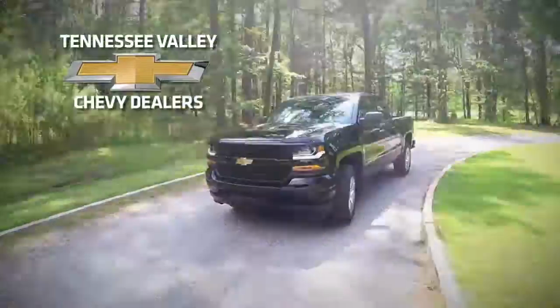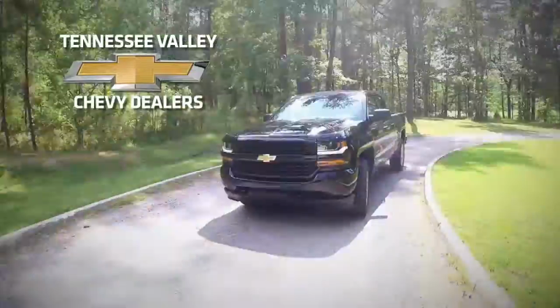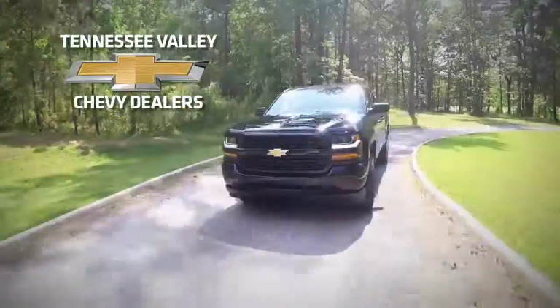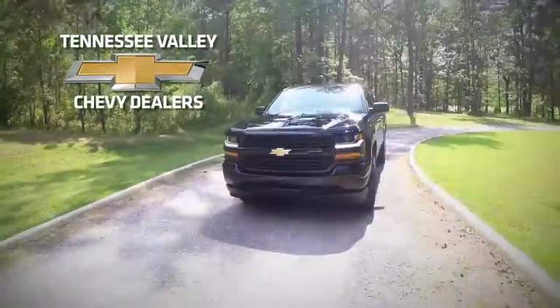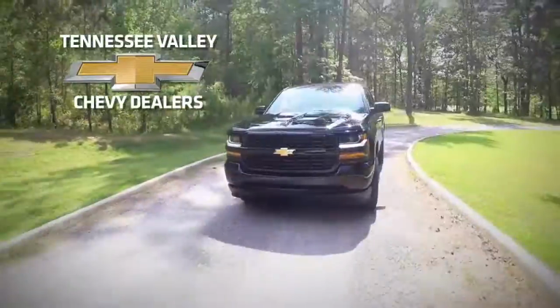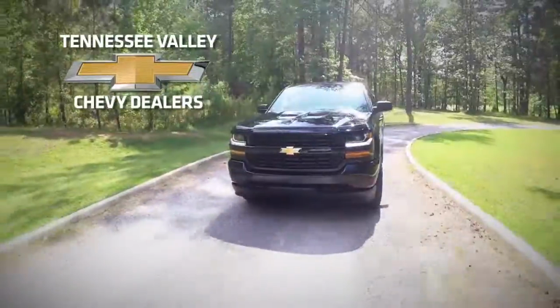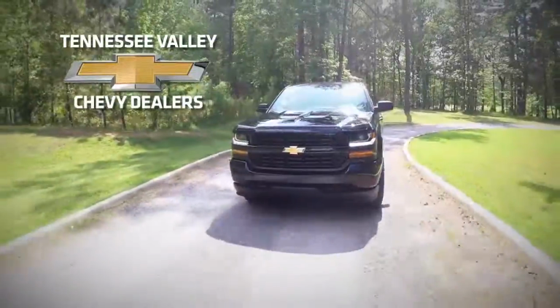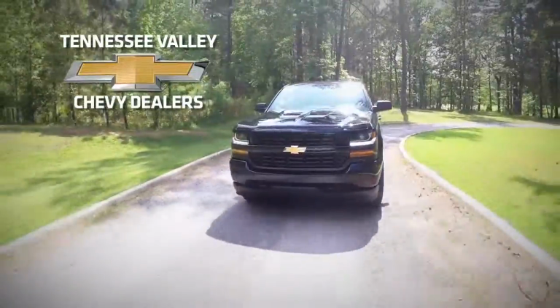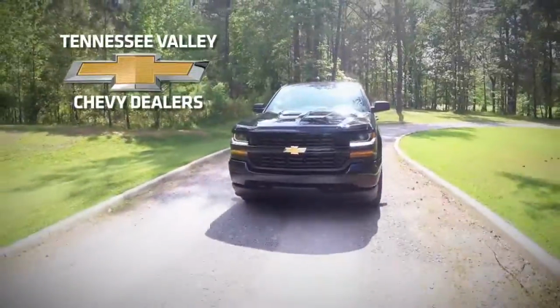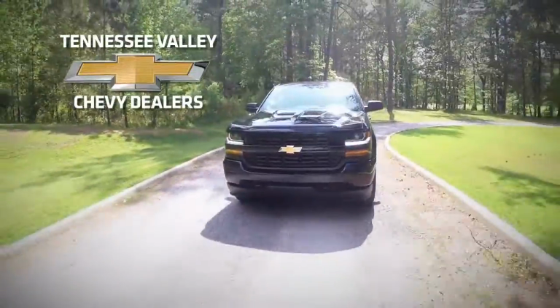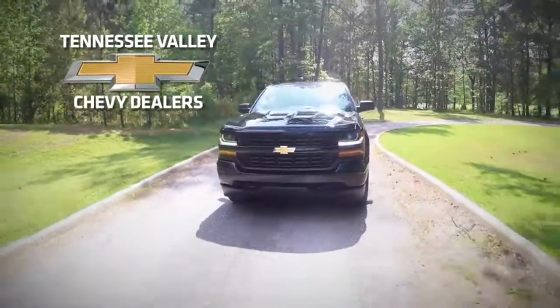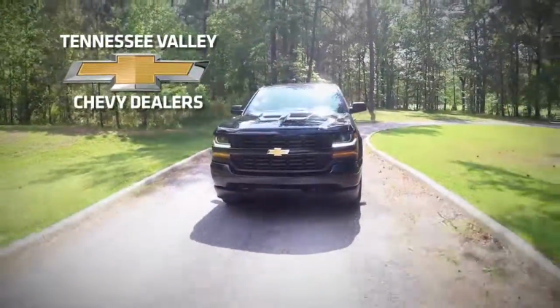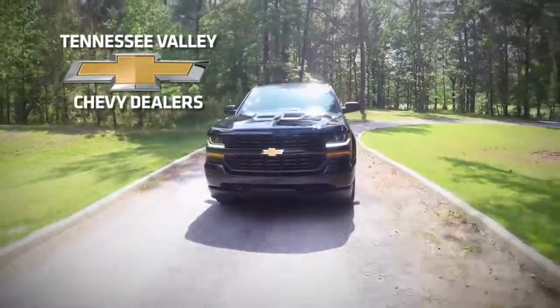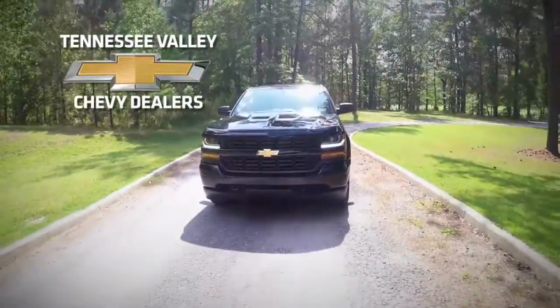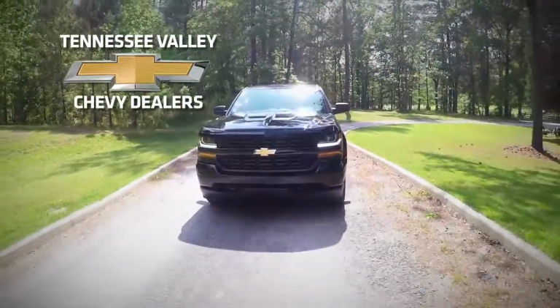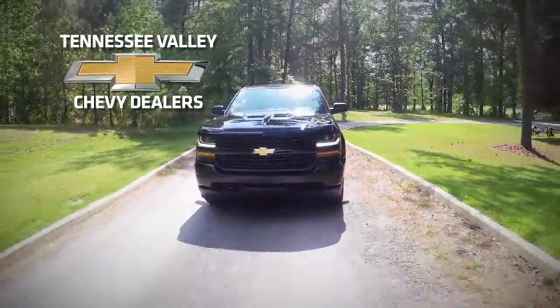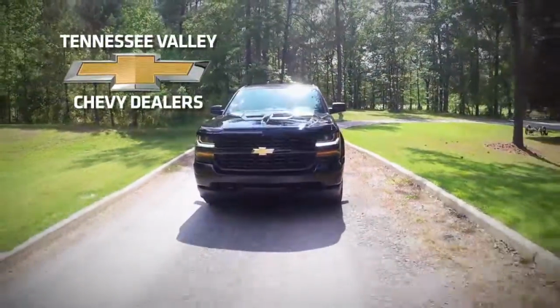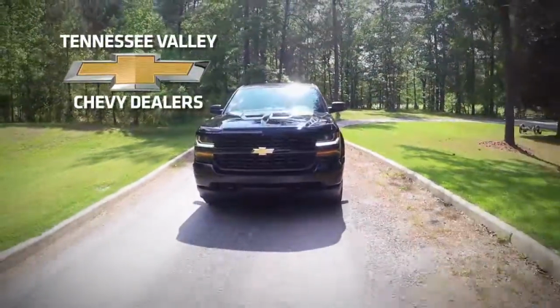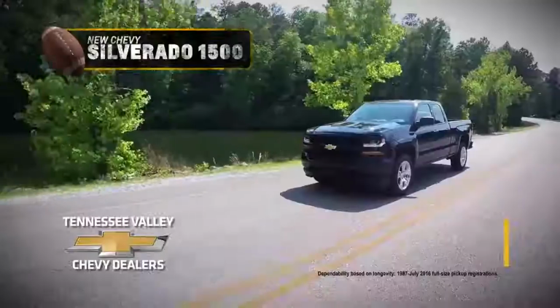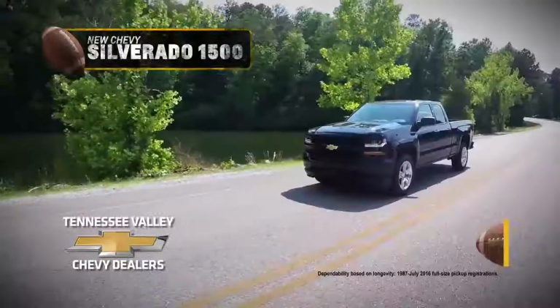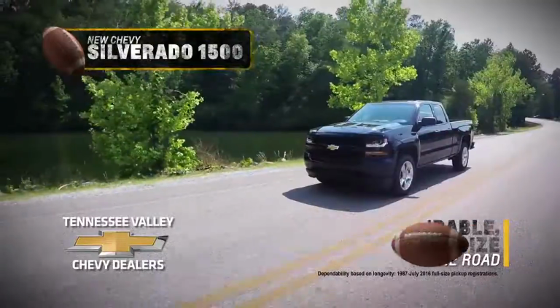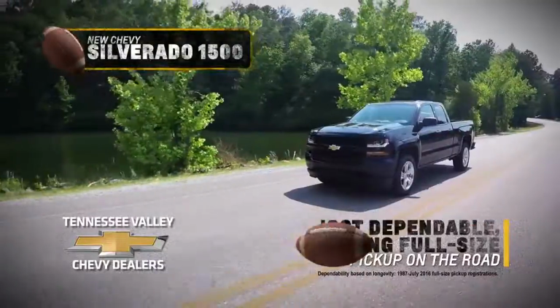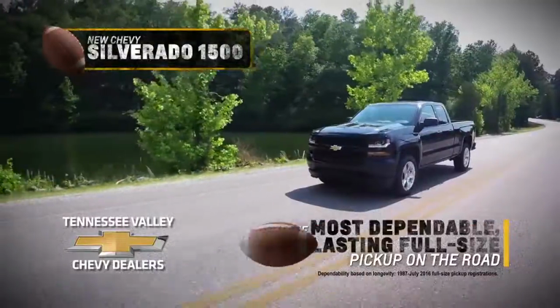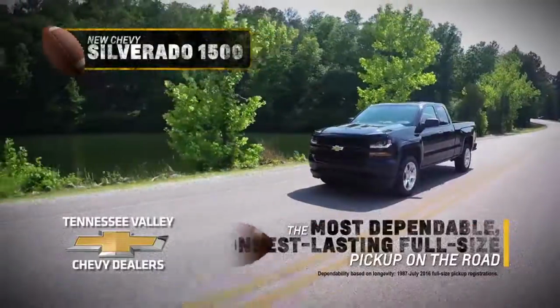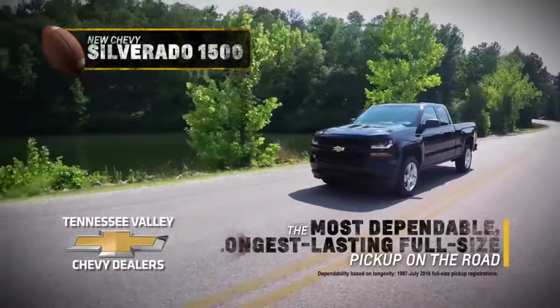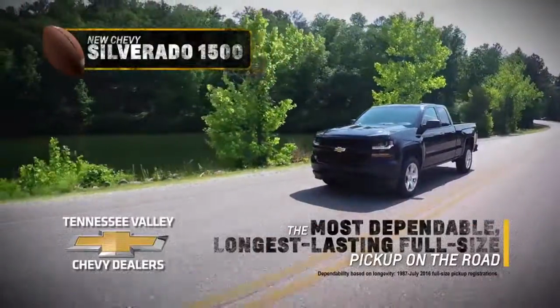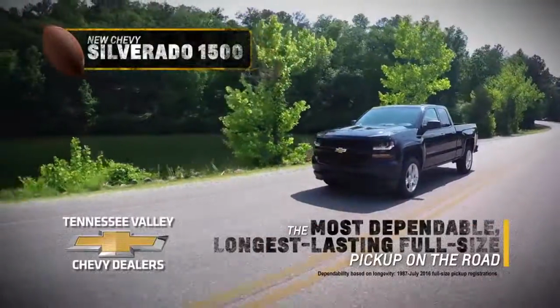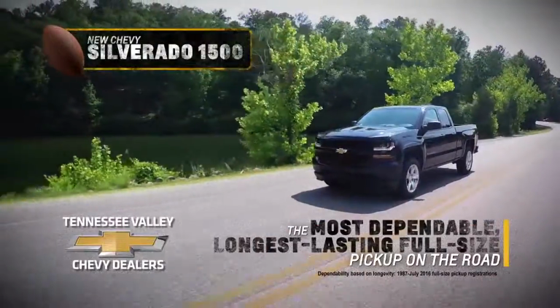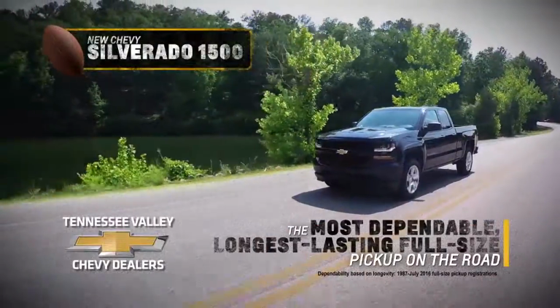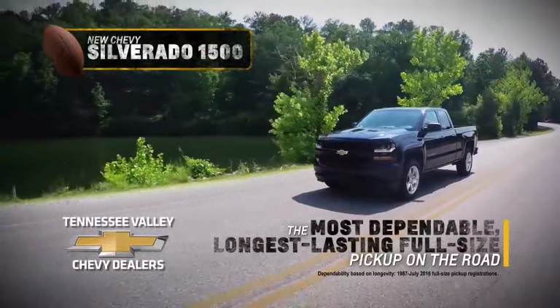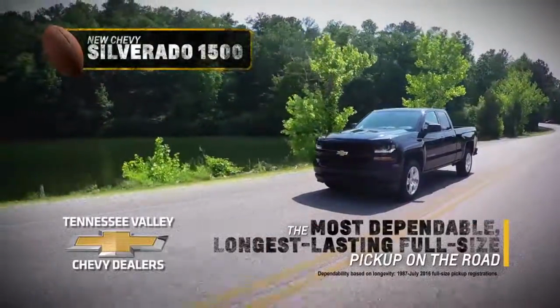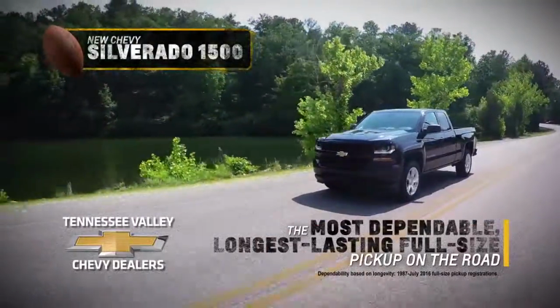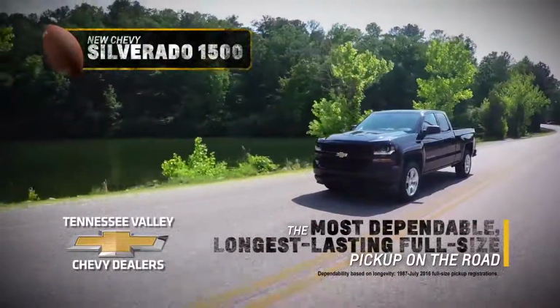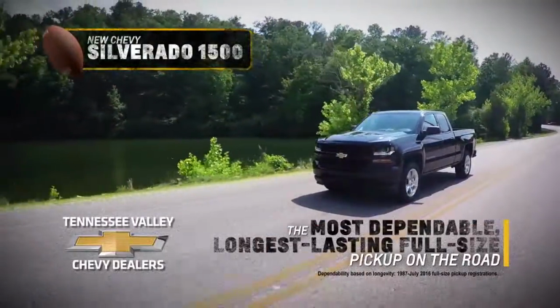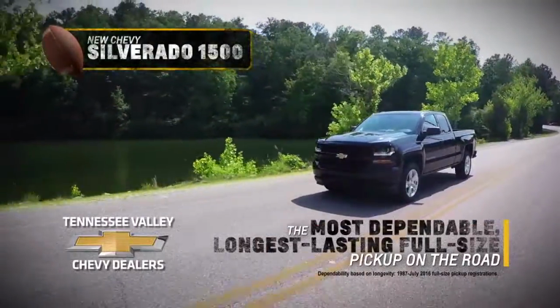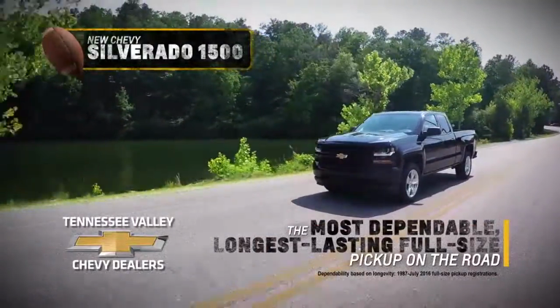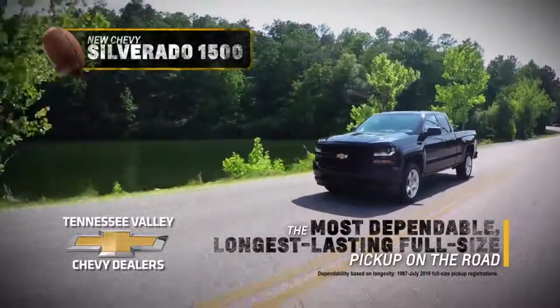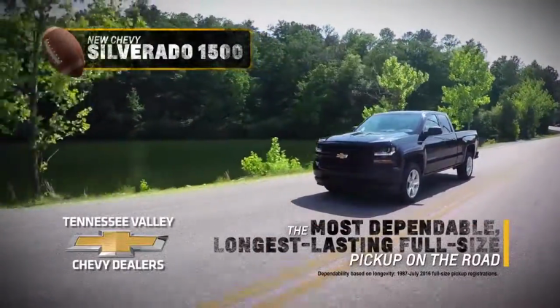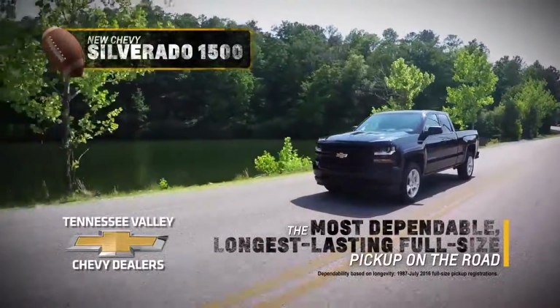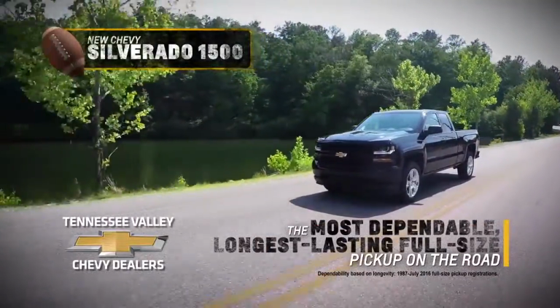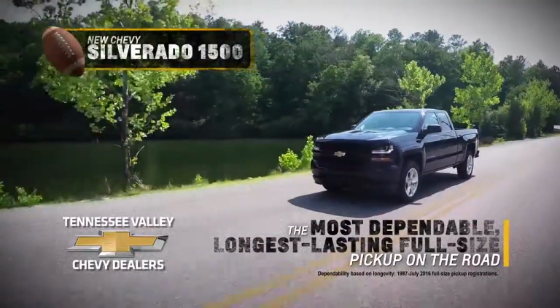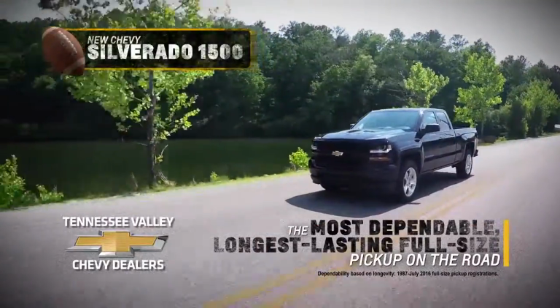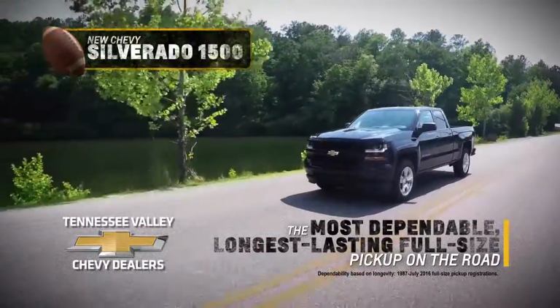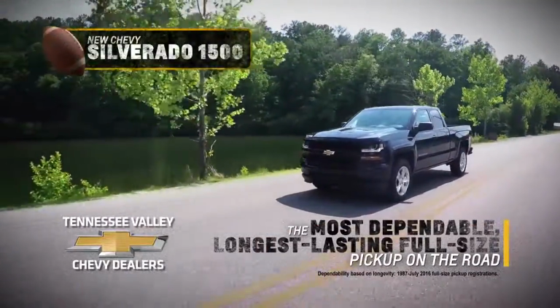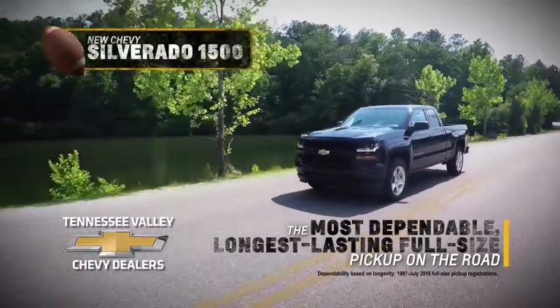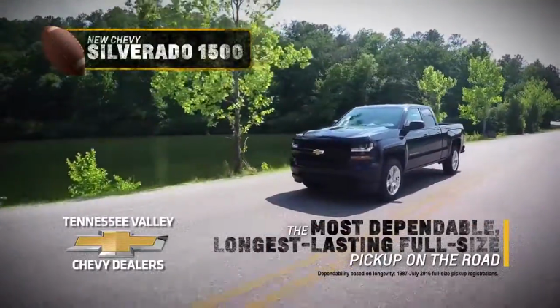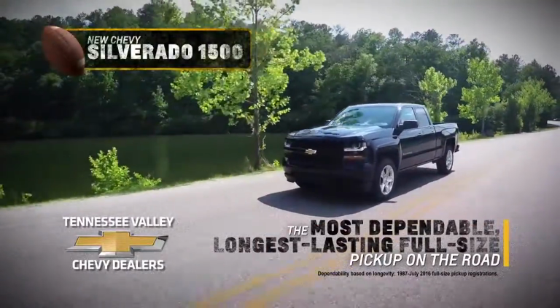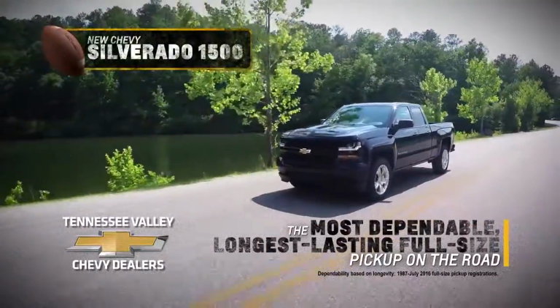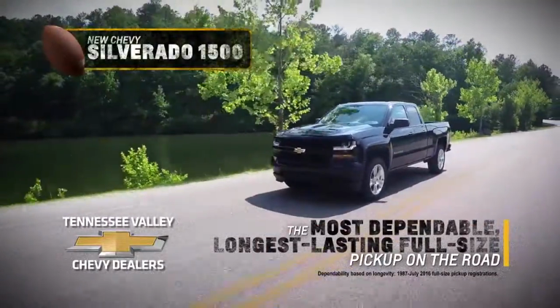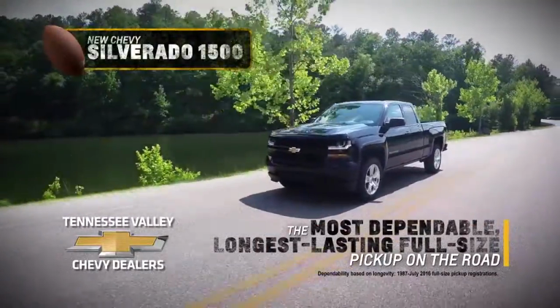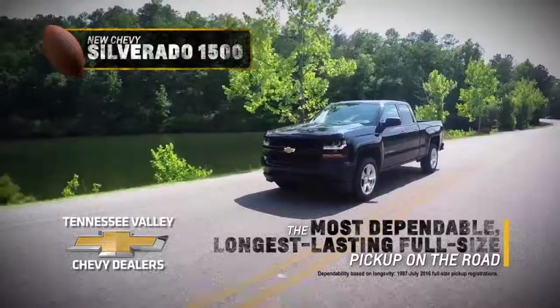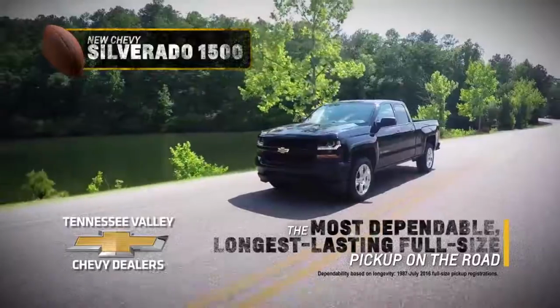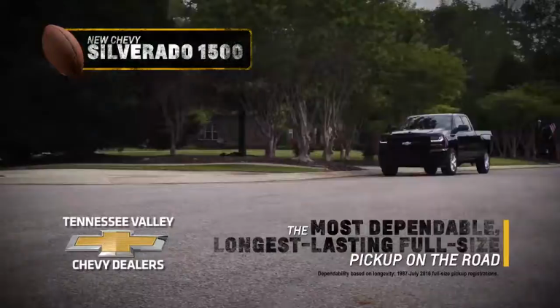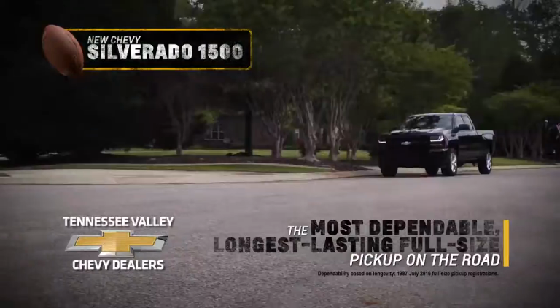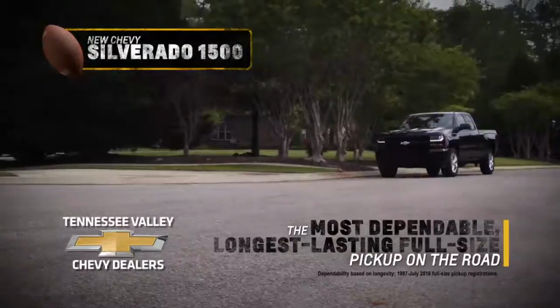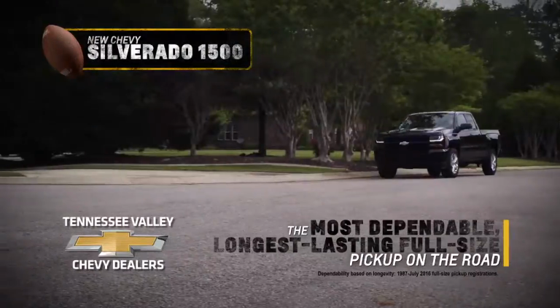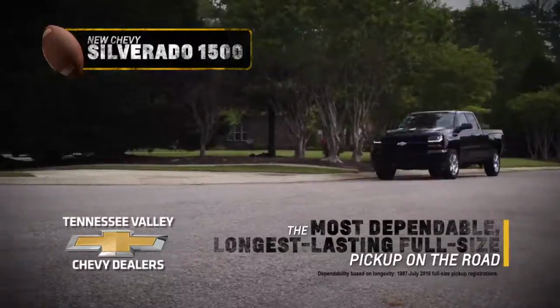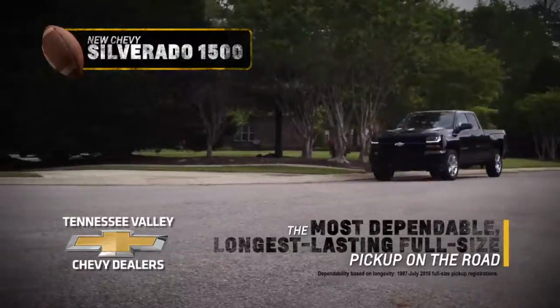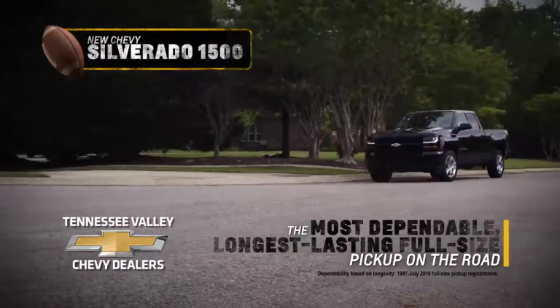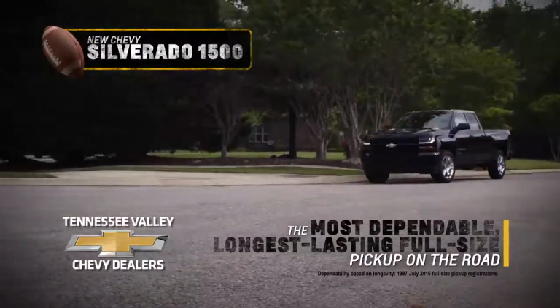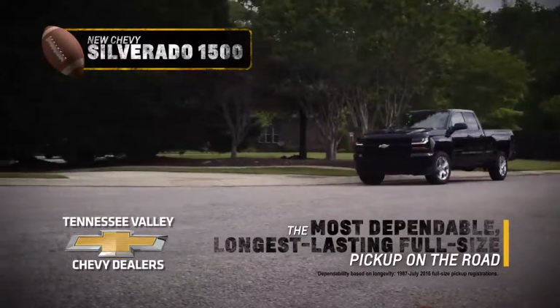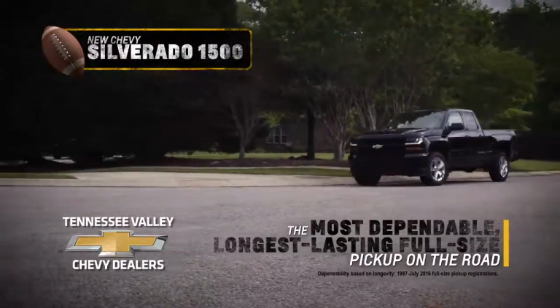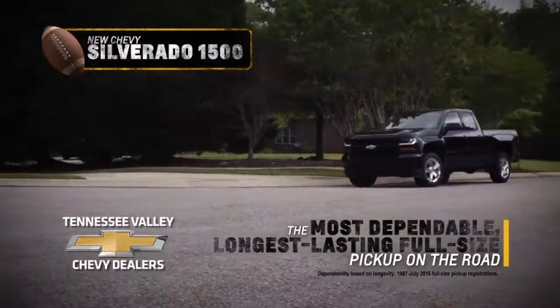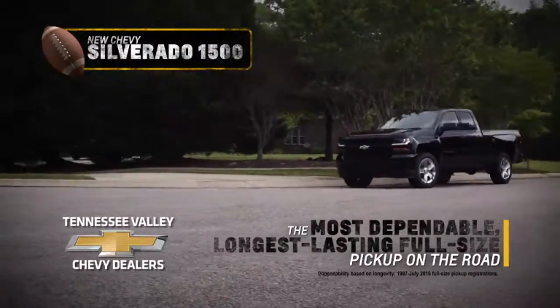This season, make the winning drive in the most dependable, longest-lasting, full-size pickup on the road, Chevy Silverado.